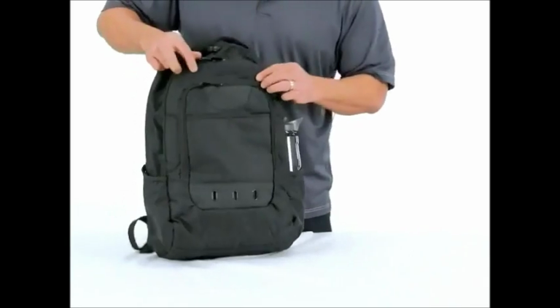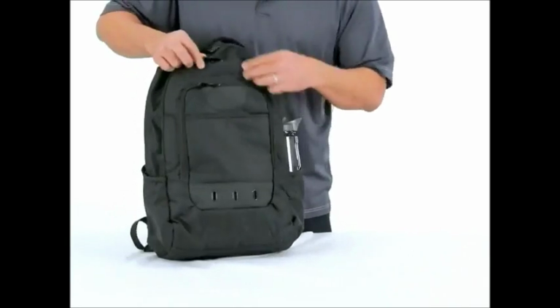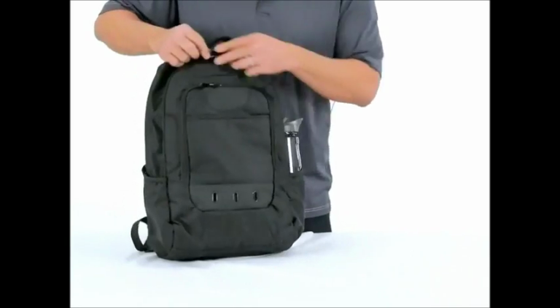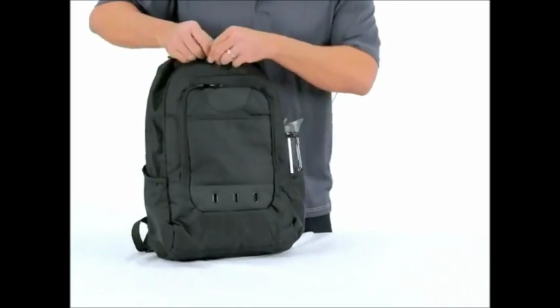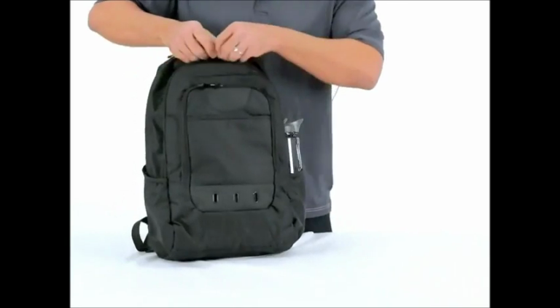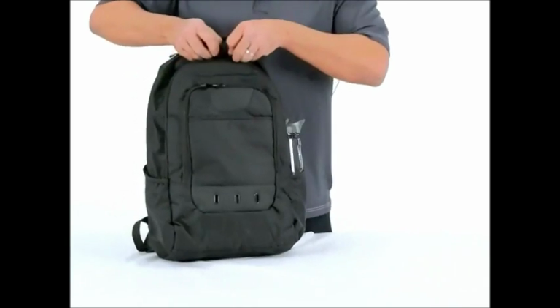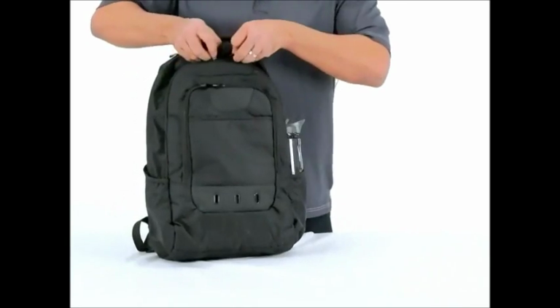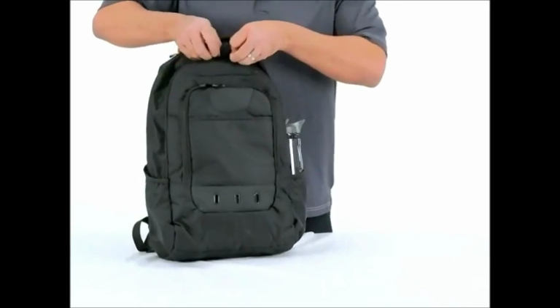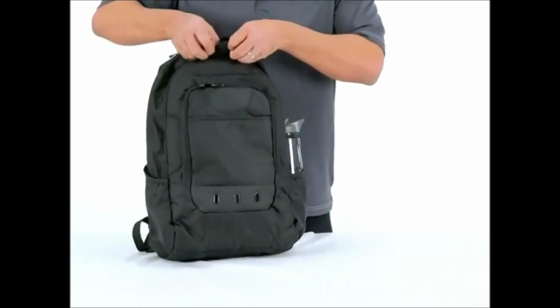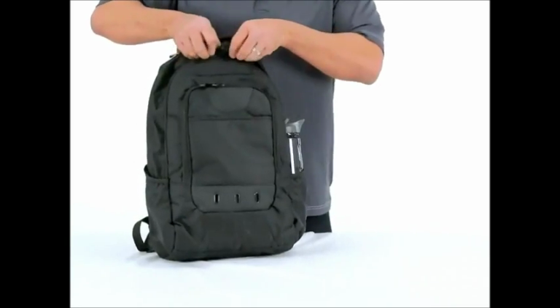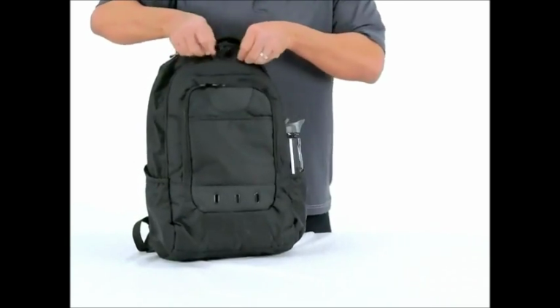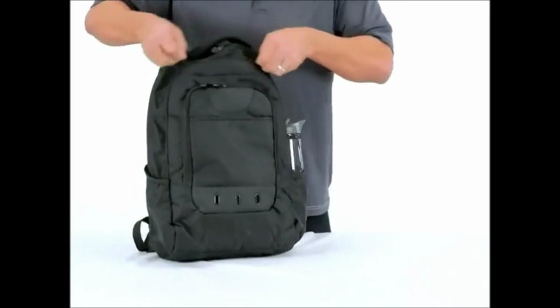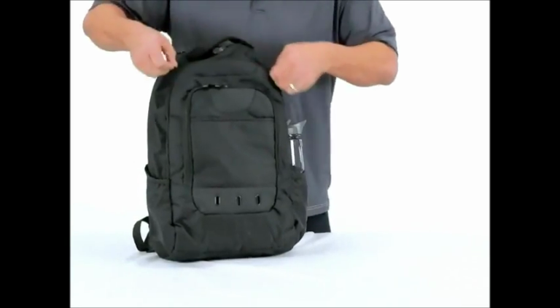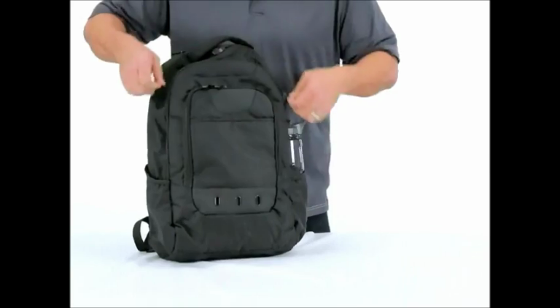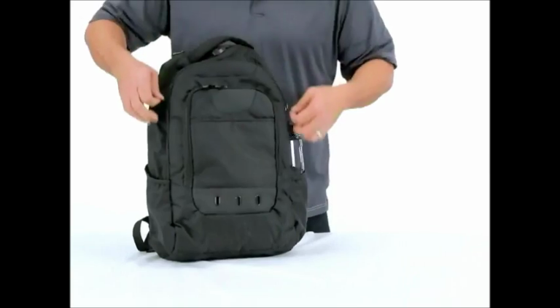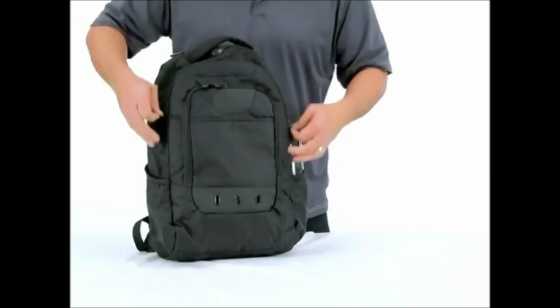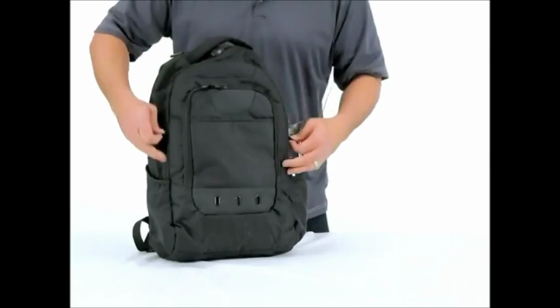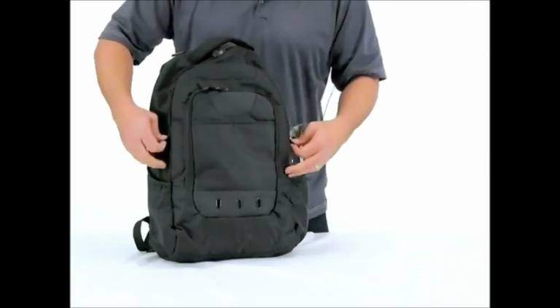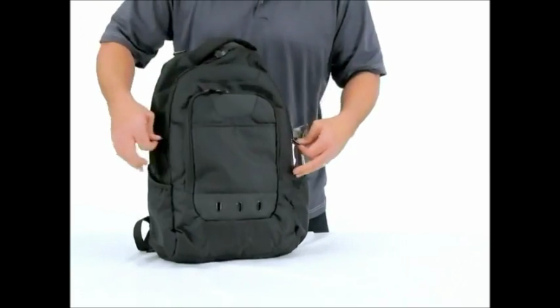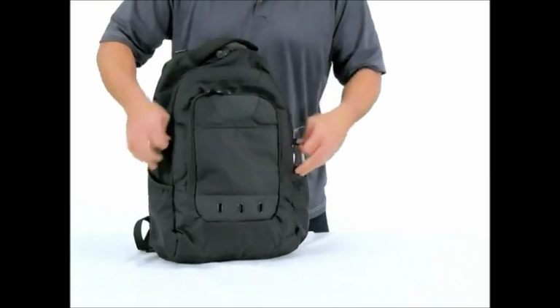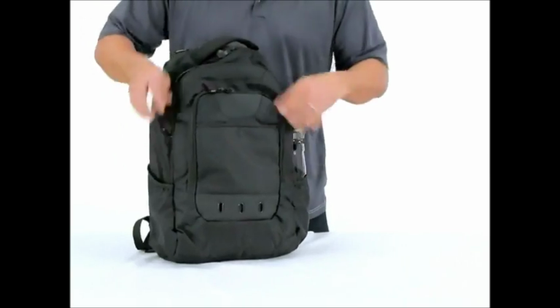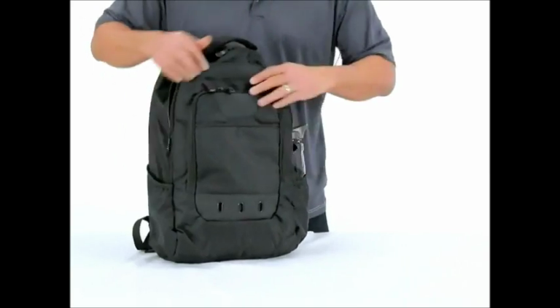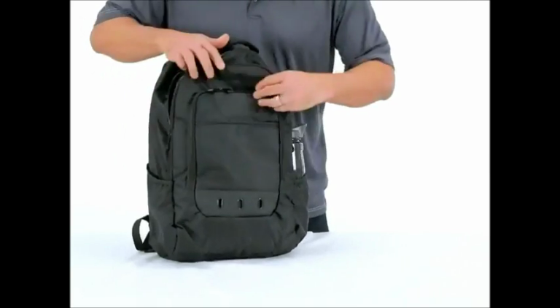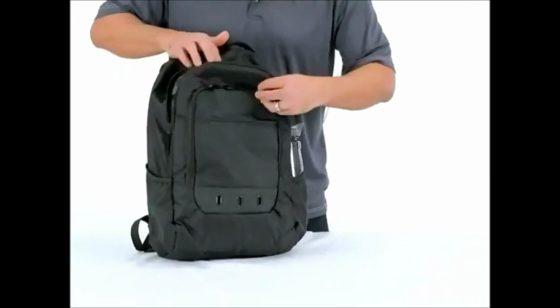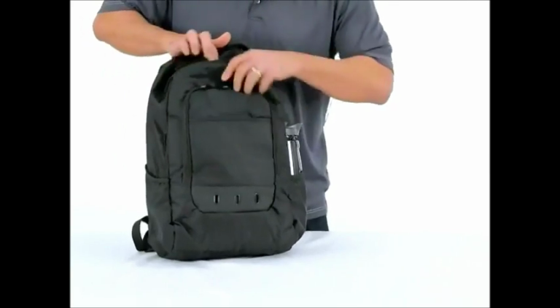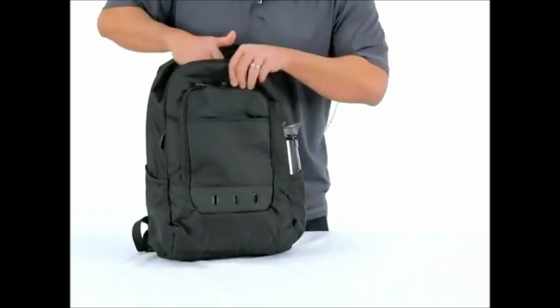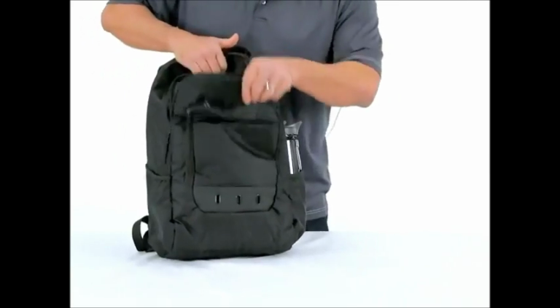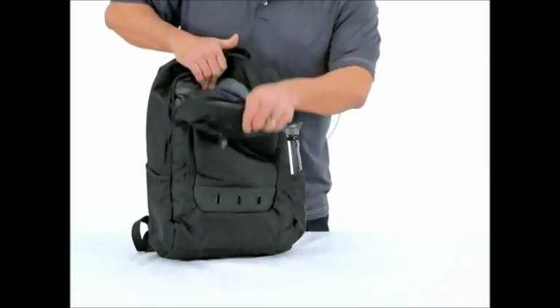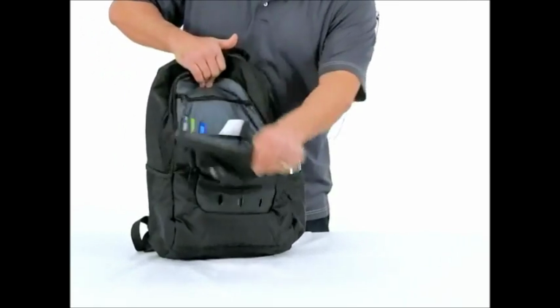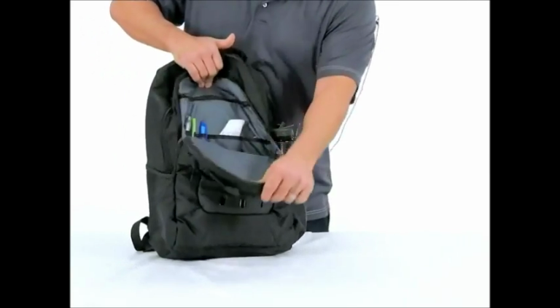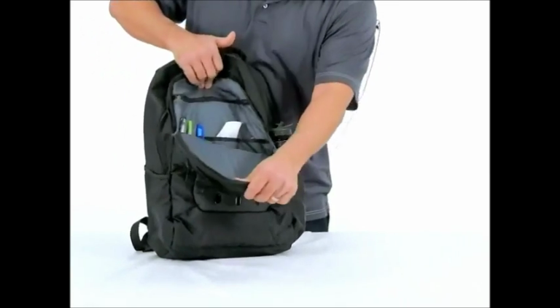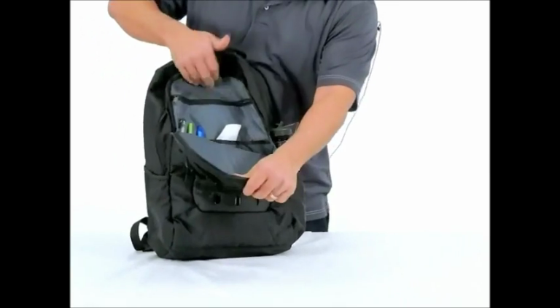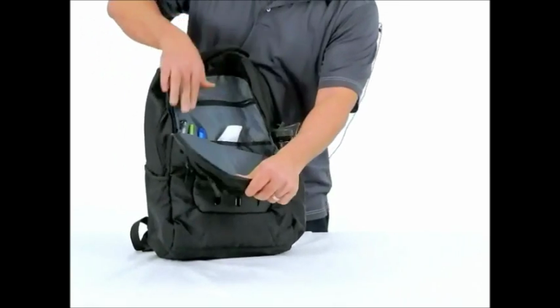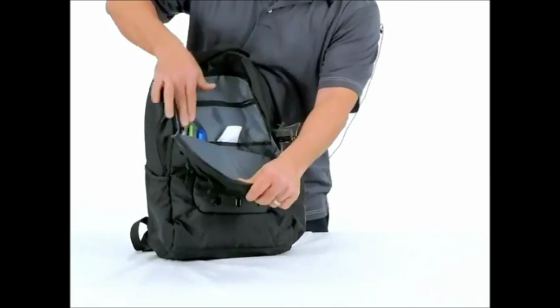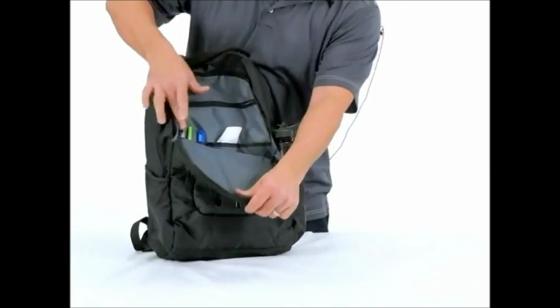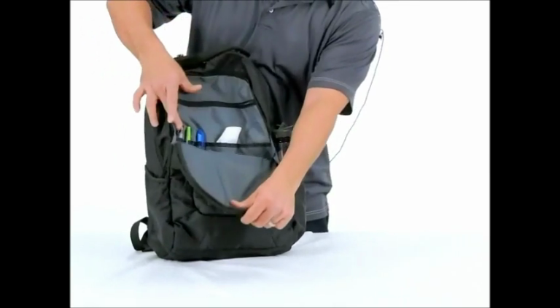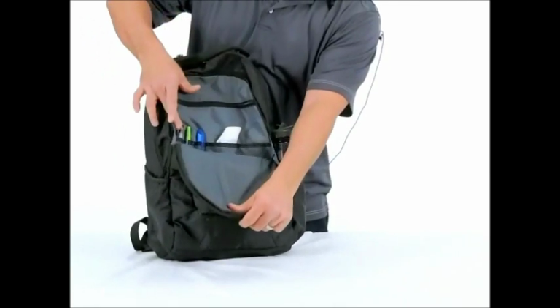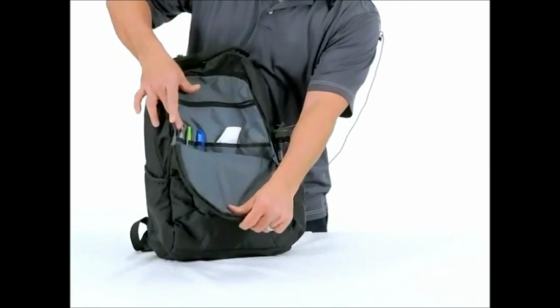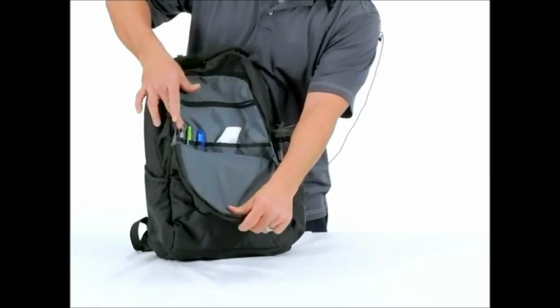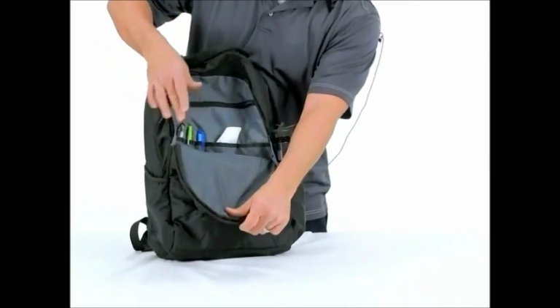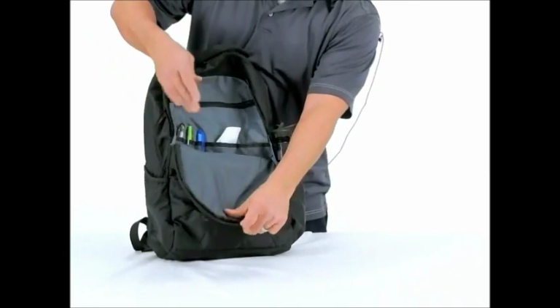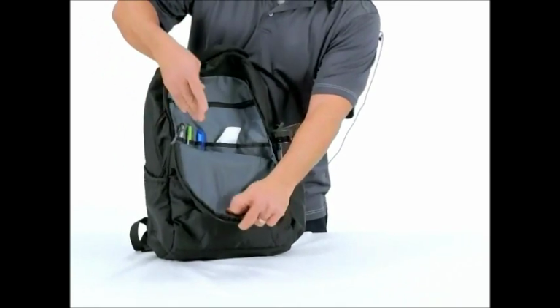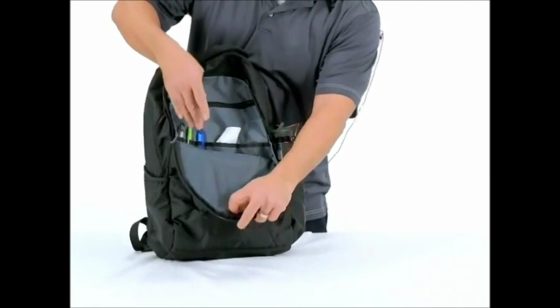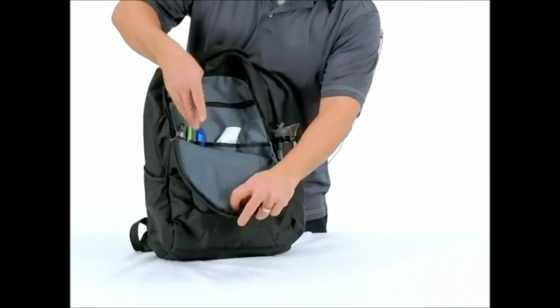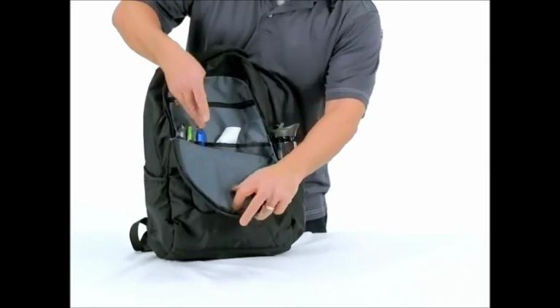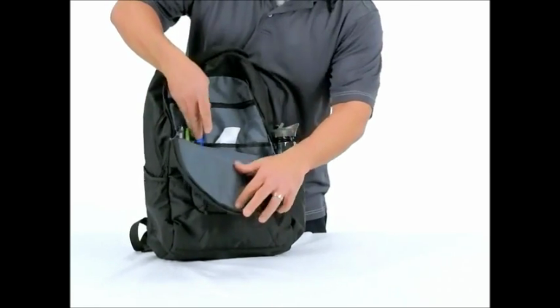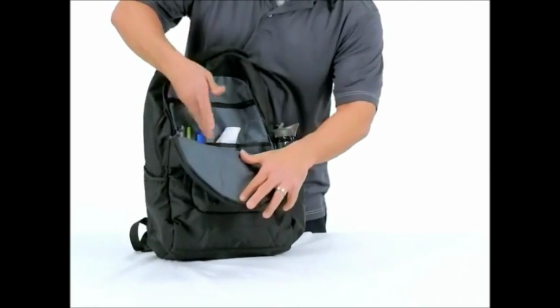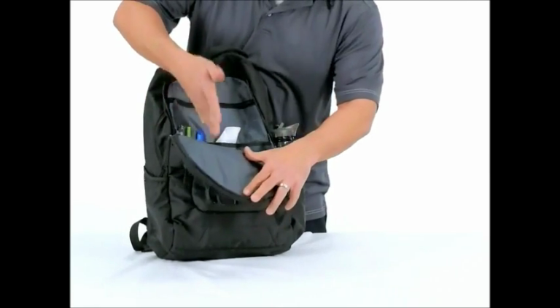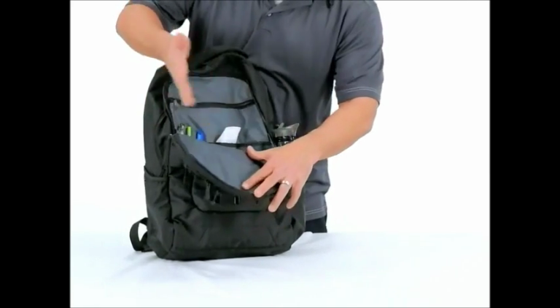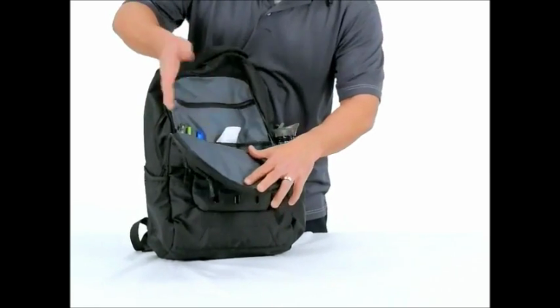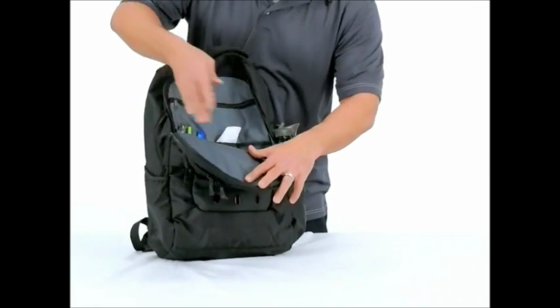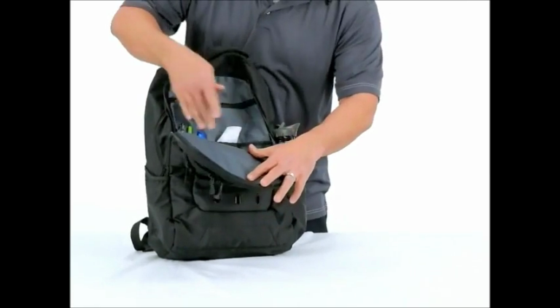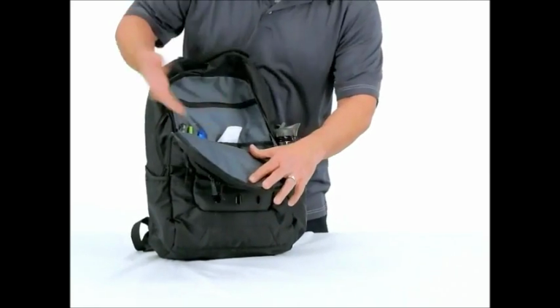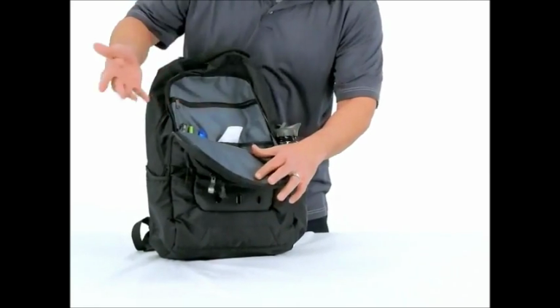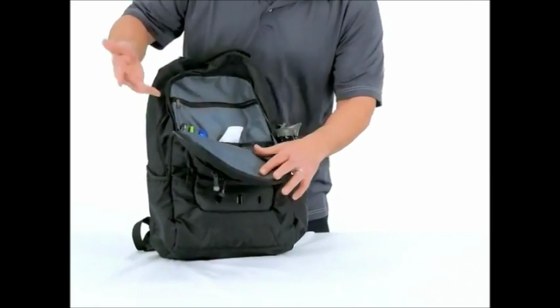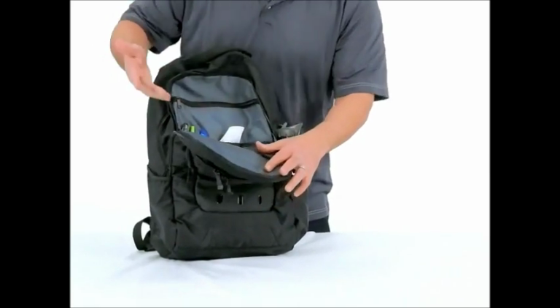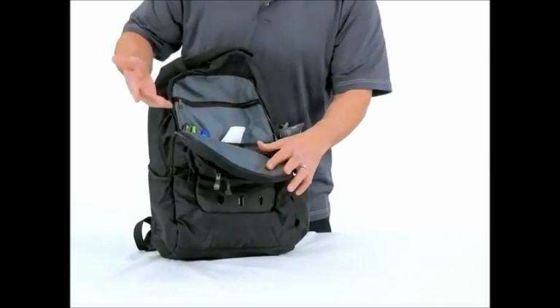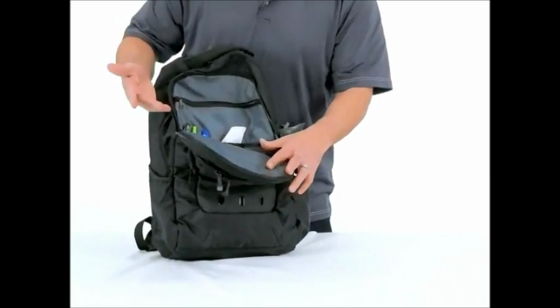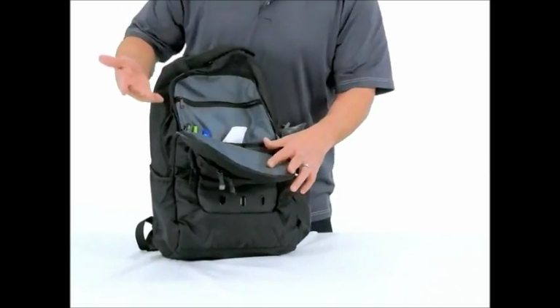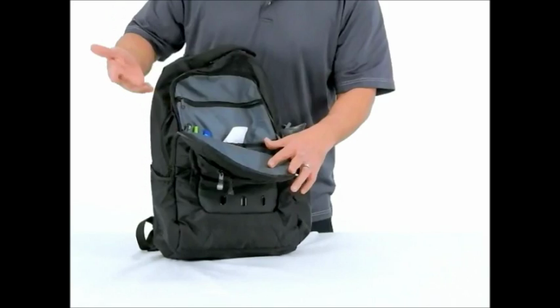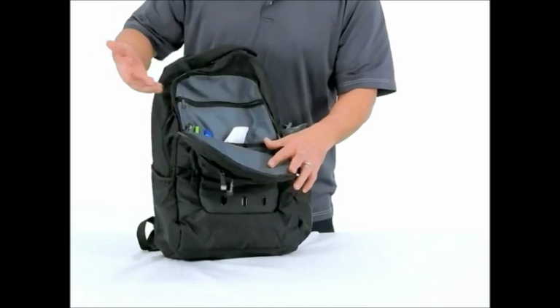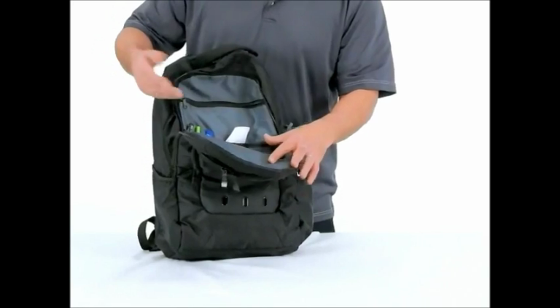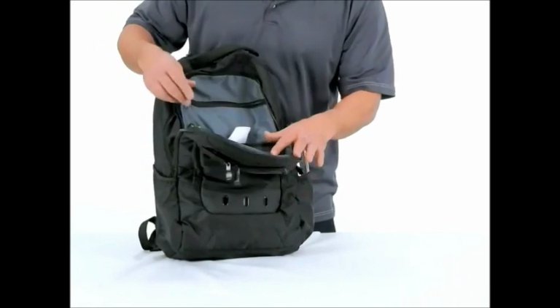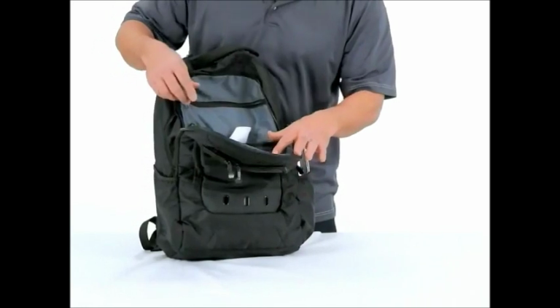It's also got a middle compartment here that's organizational. You can put your pens, miscellaneous items, whatever you feel necessary.